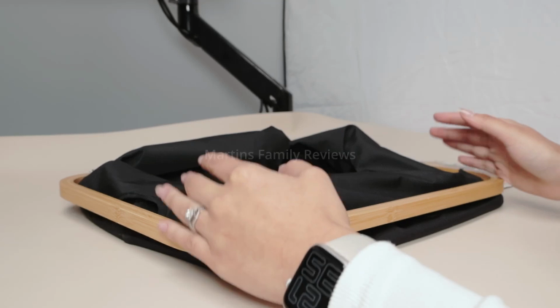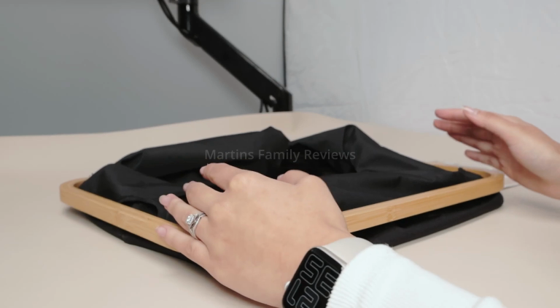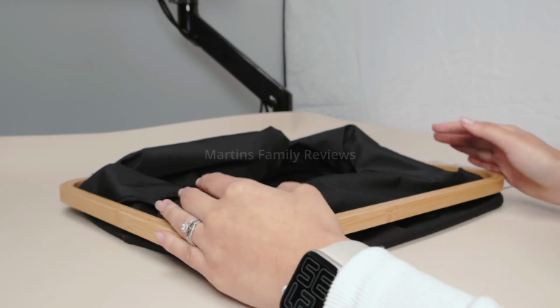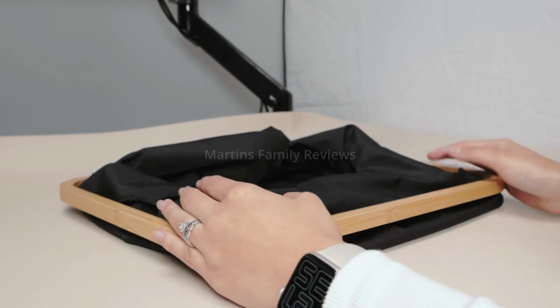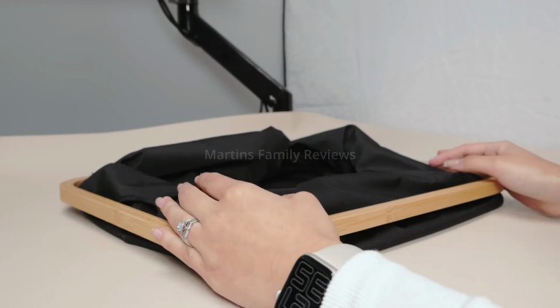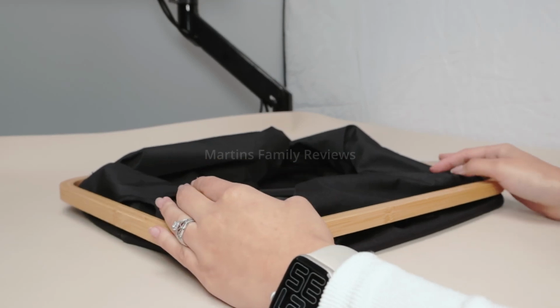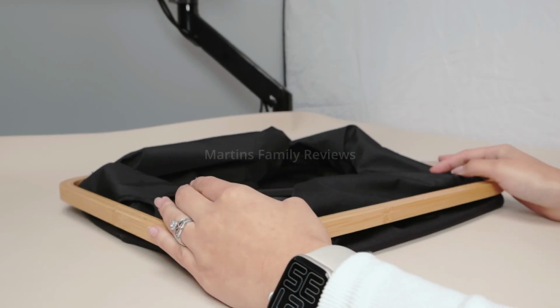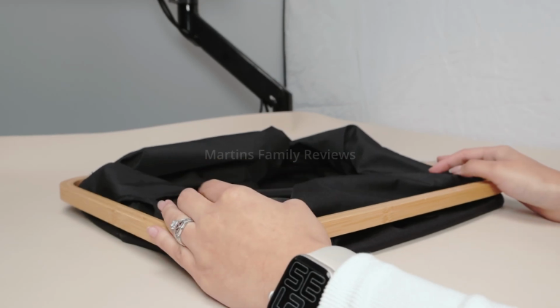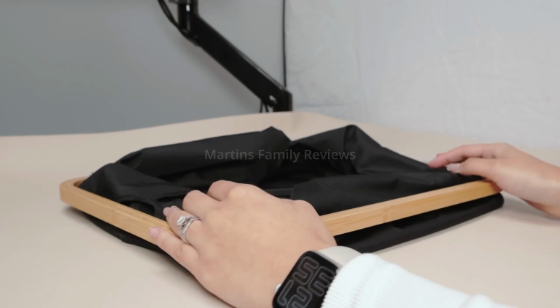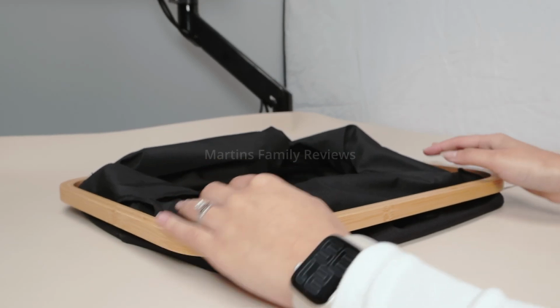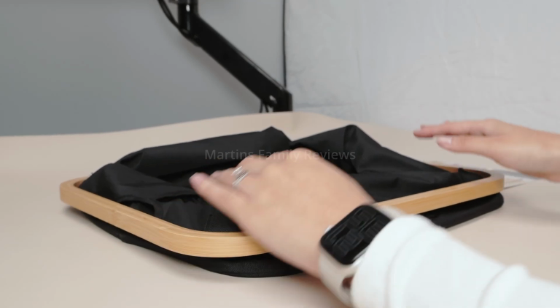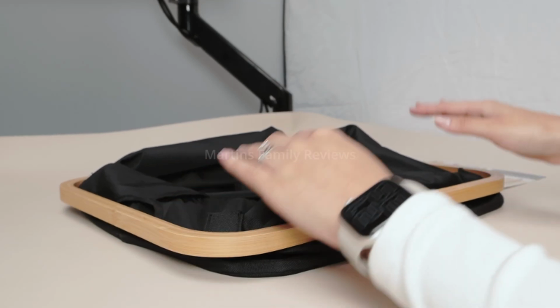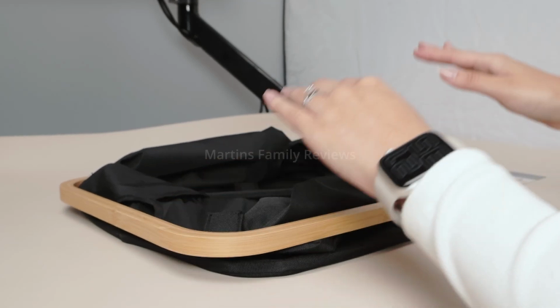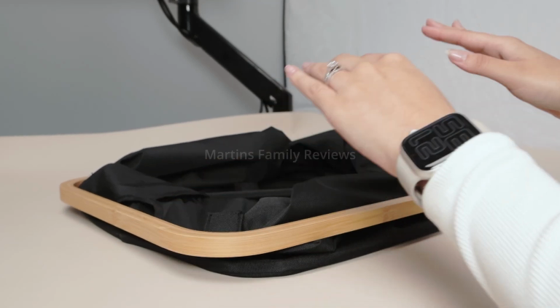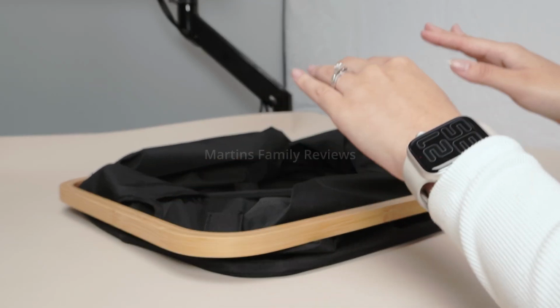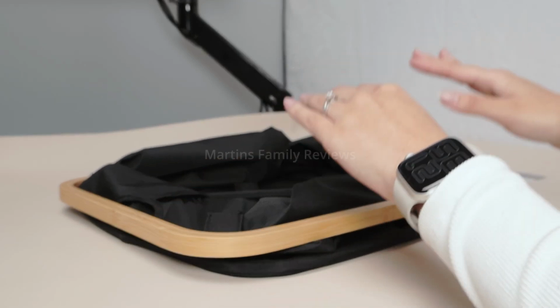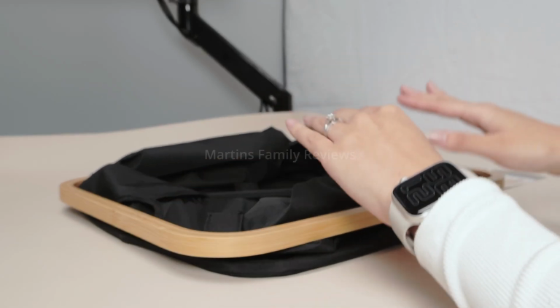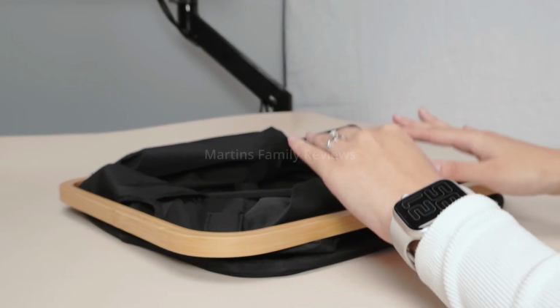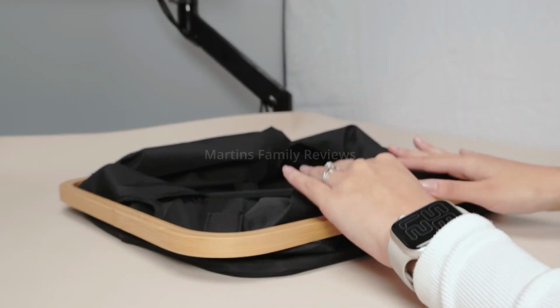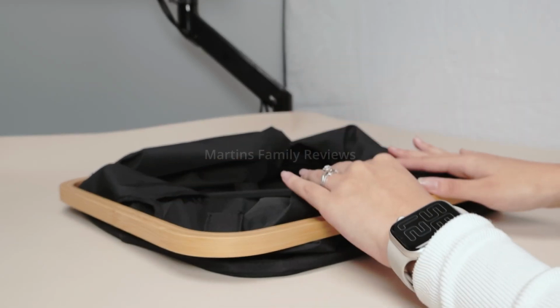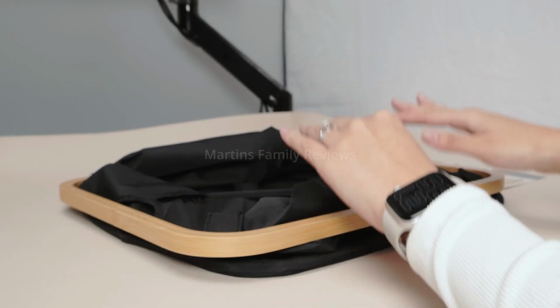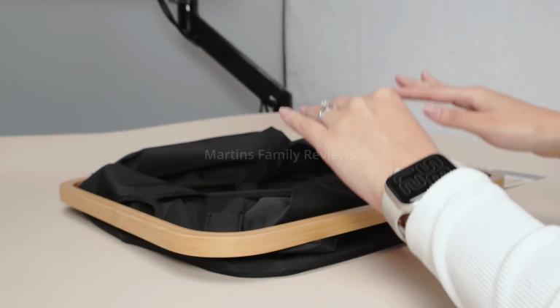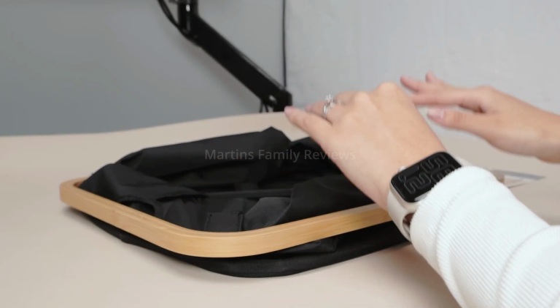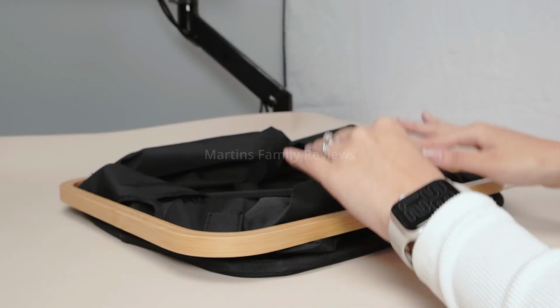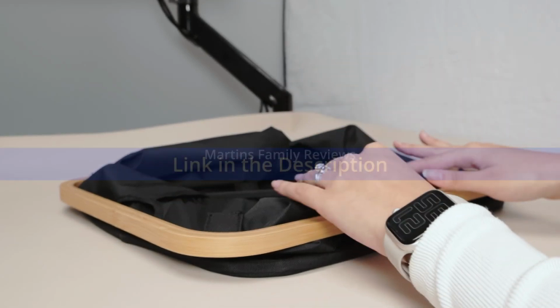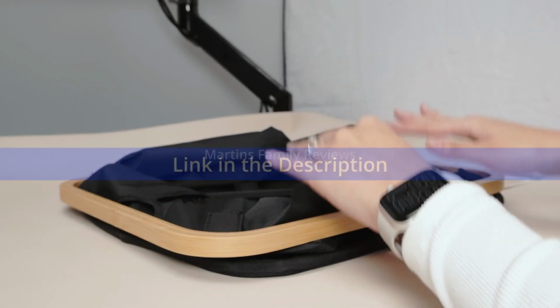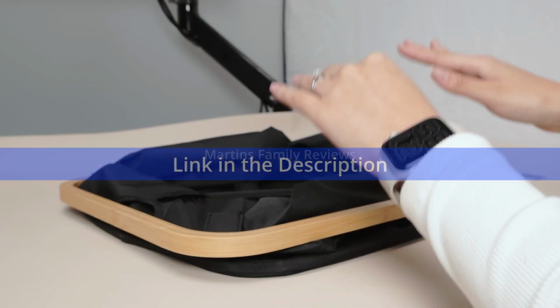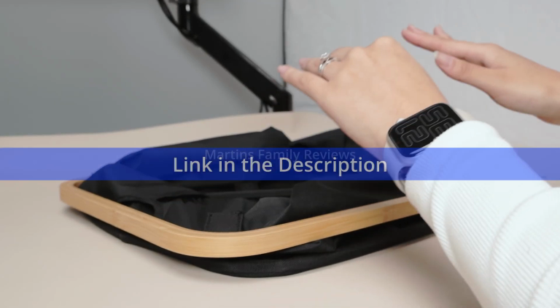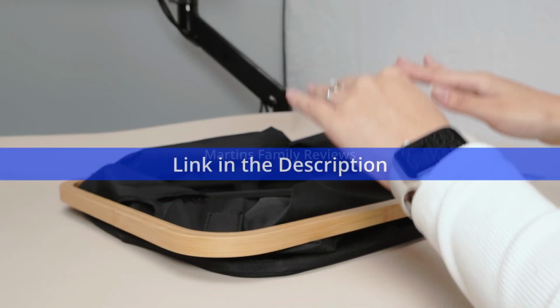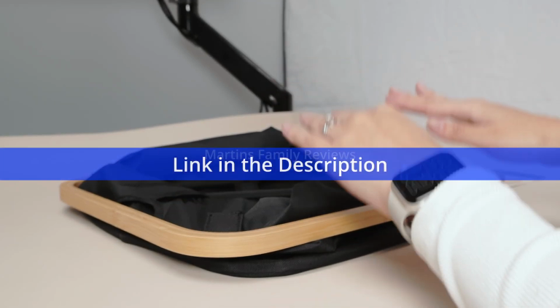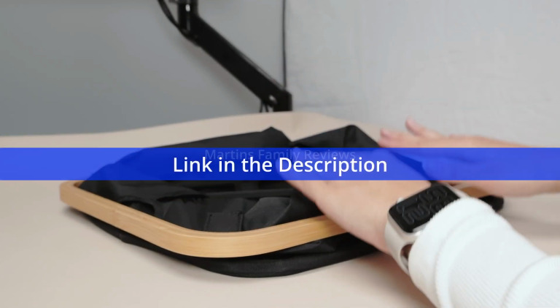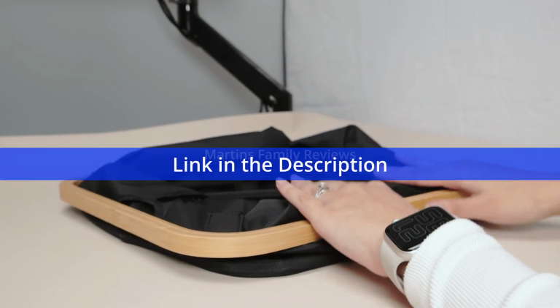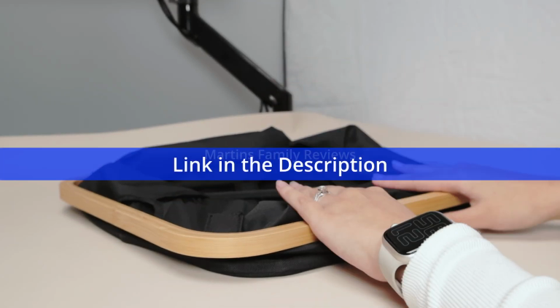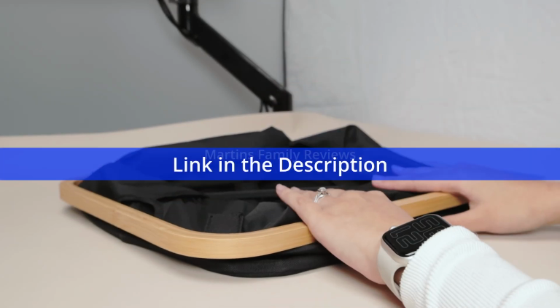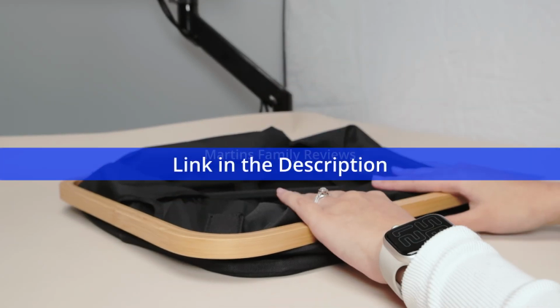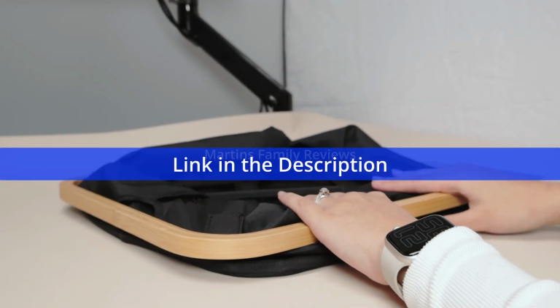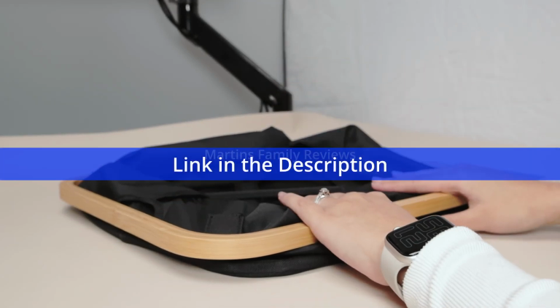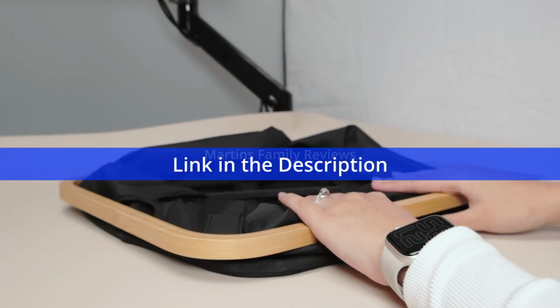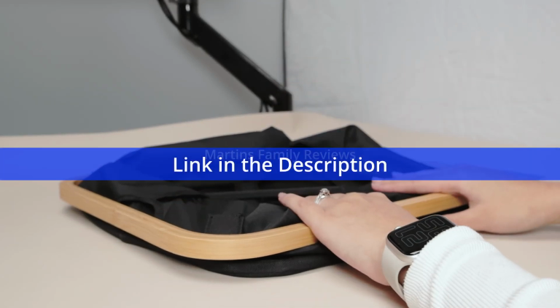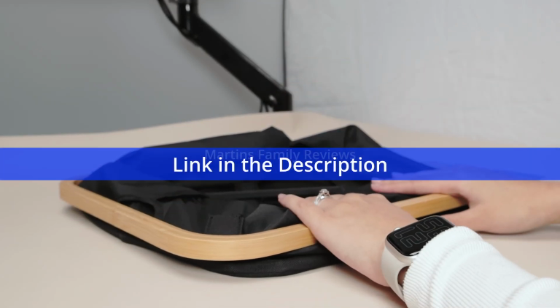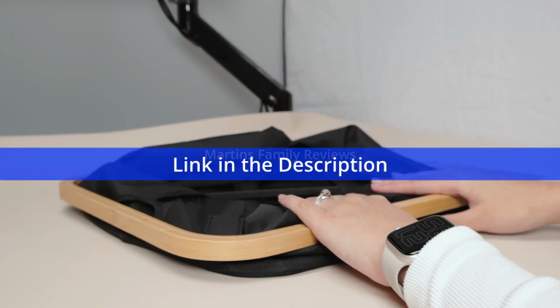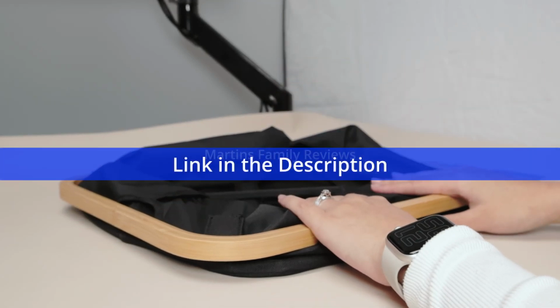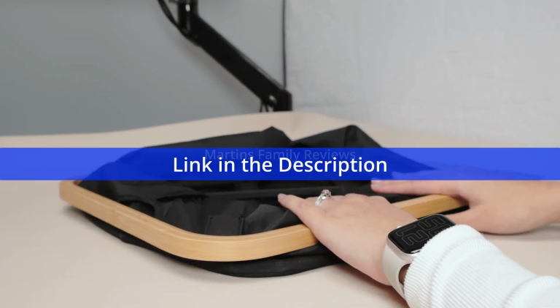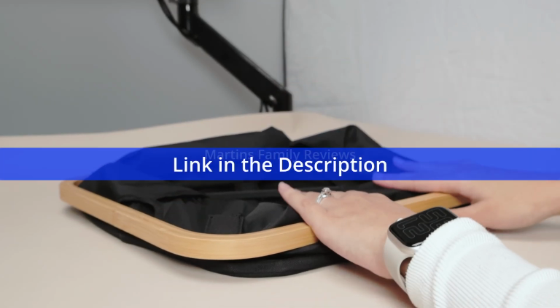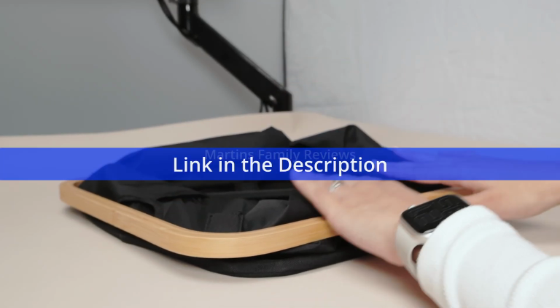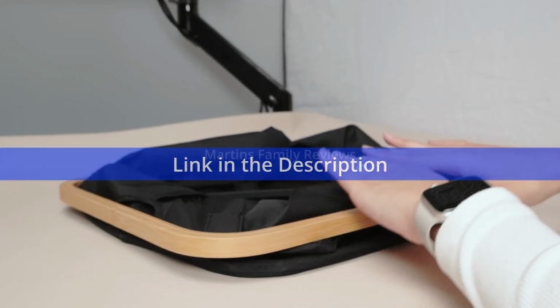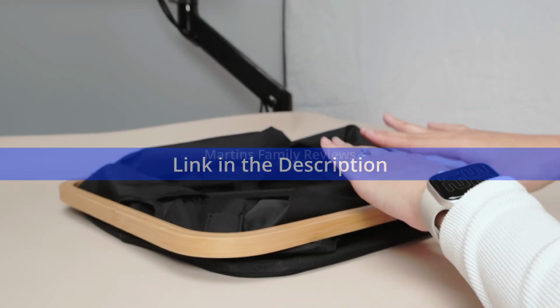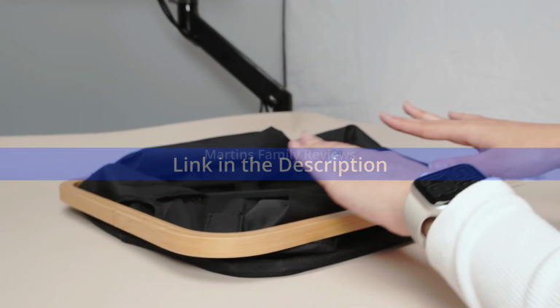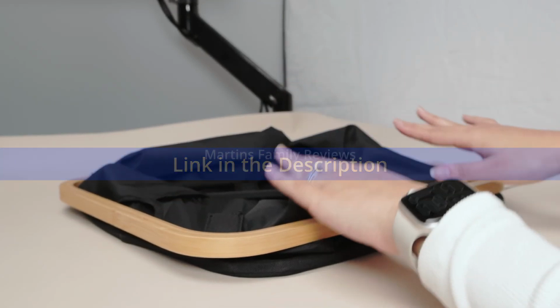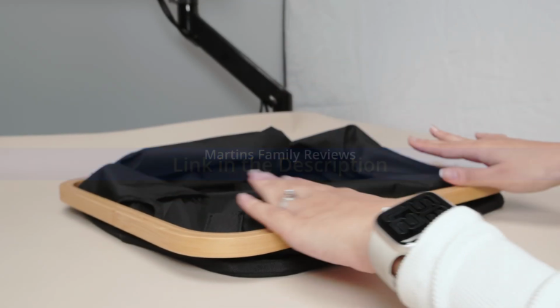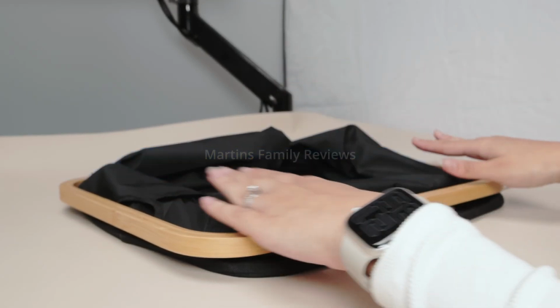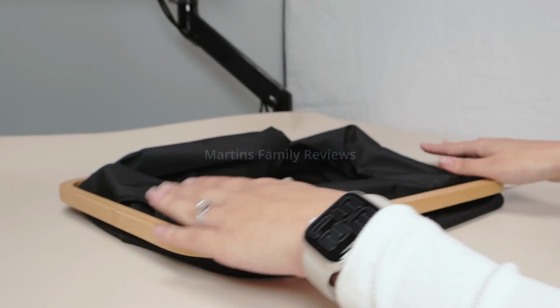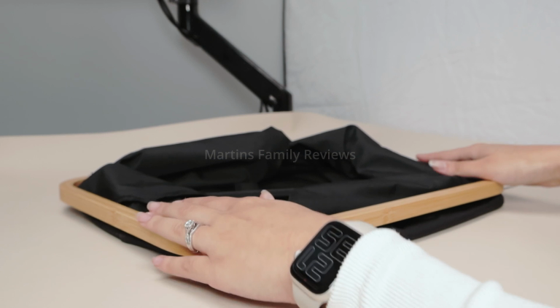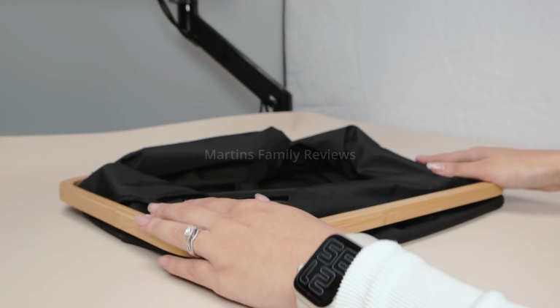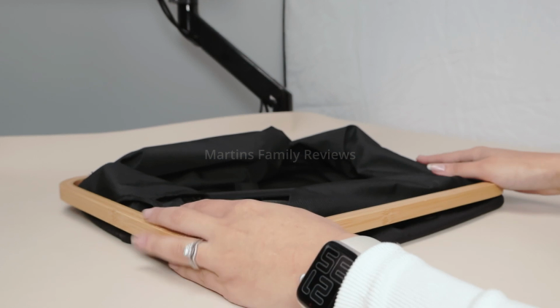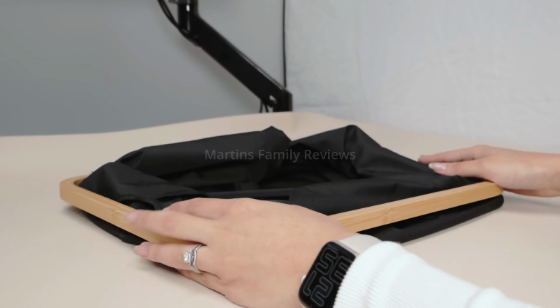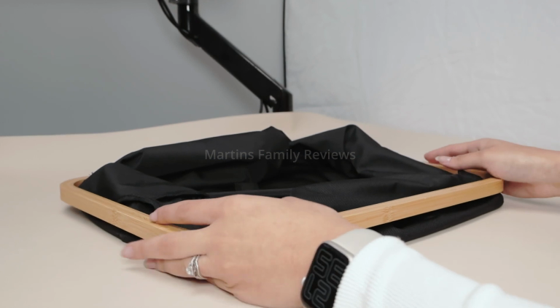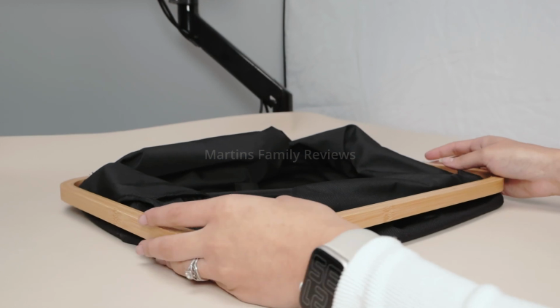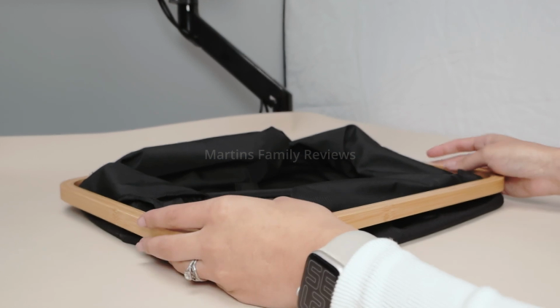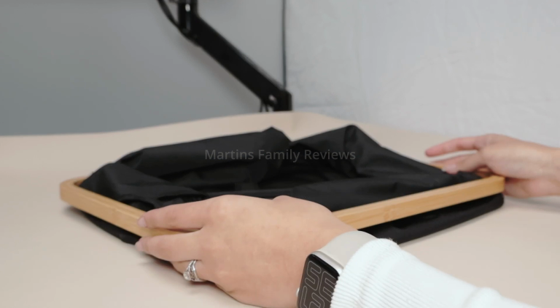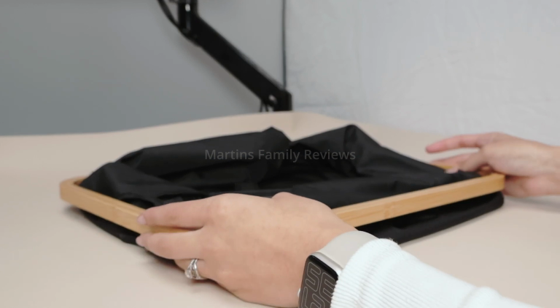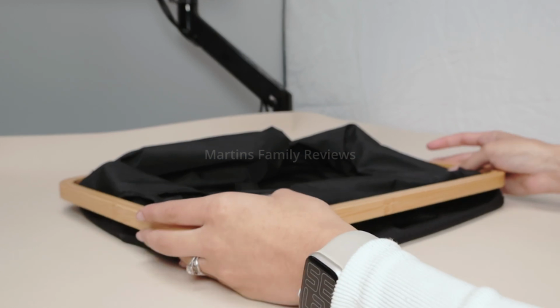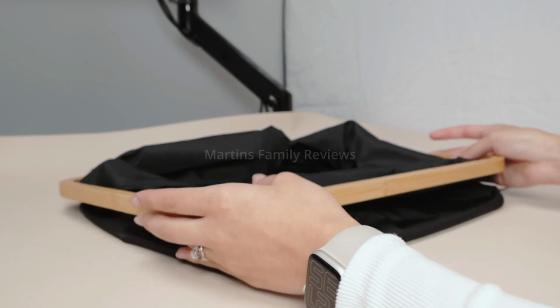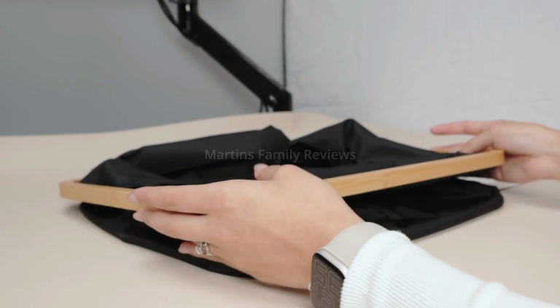Hi everyone, with me today I have this awesome storage basket I found on Amazon and it is super easy to put together.